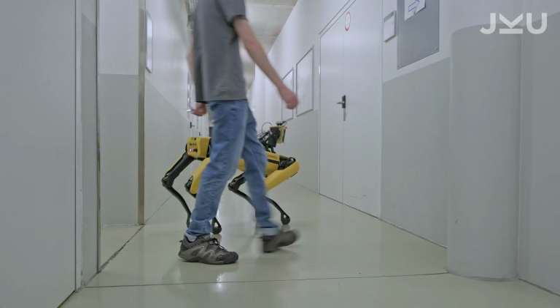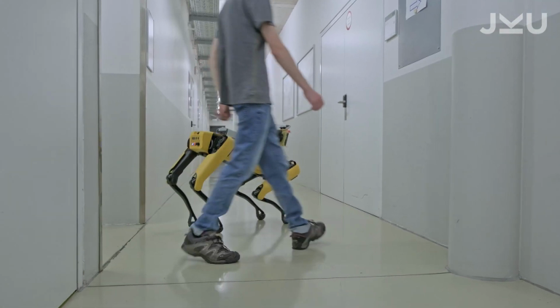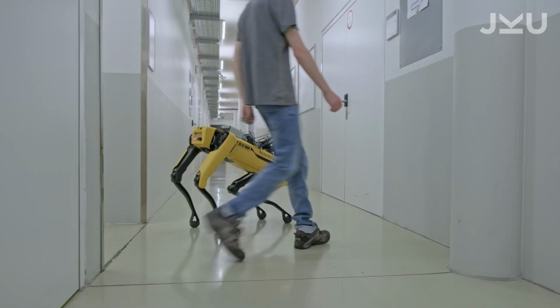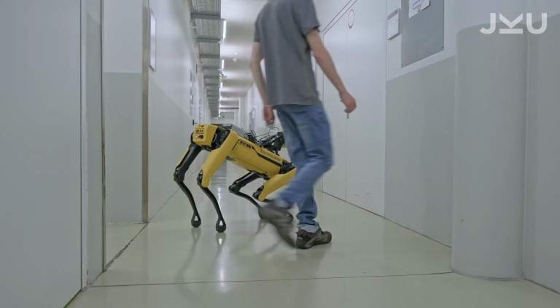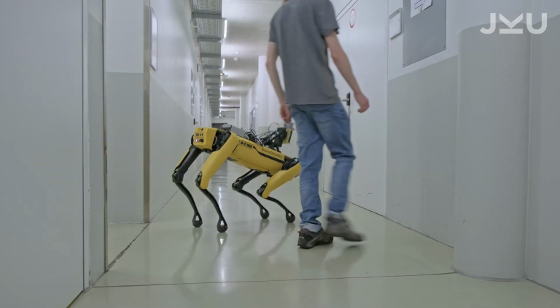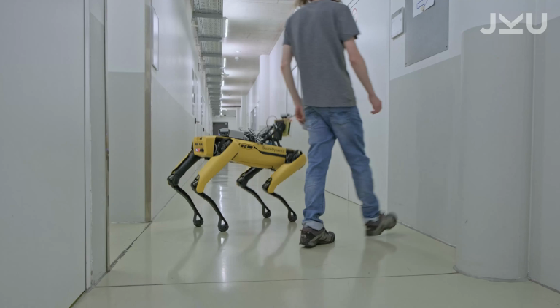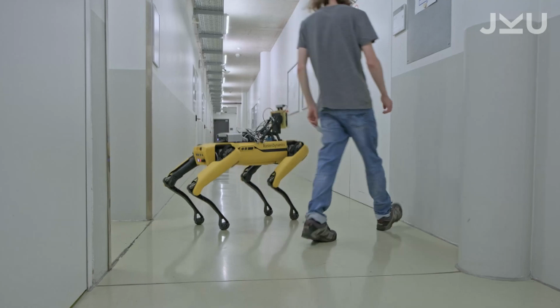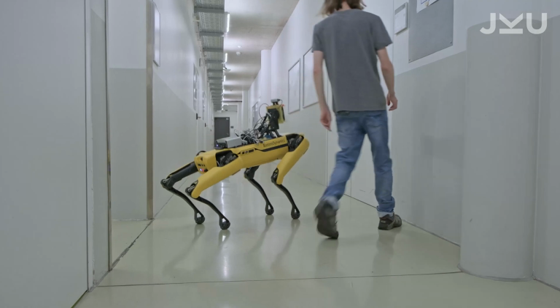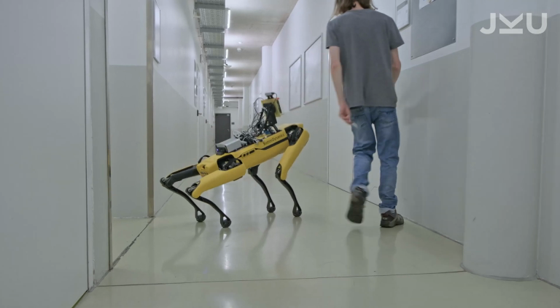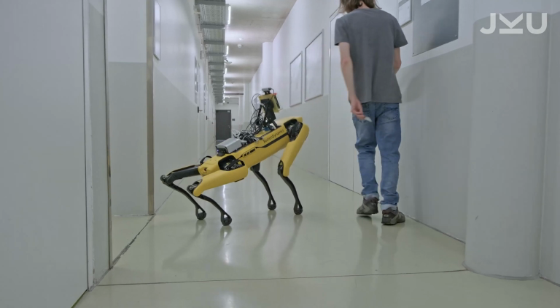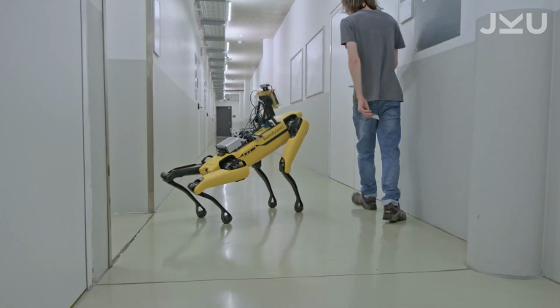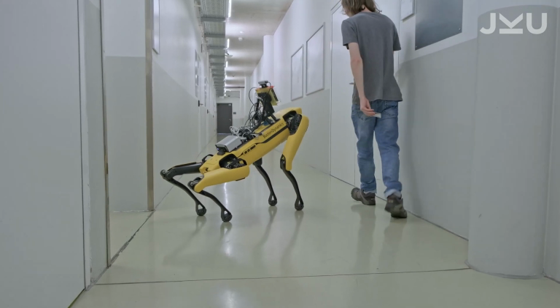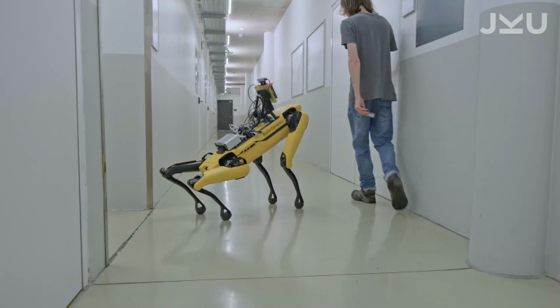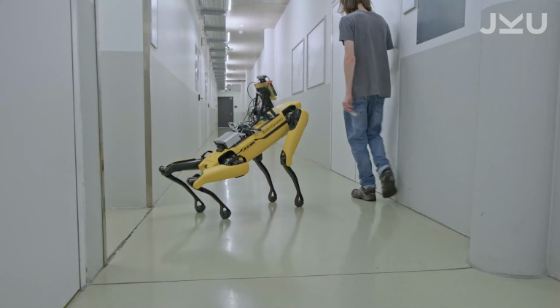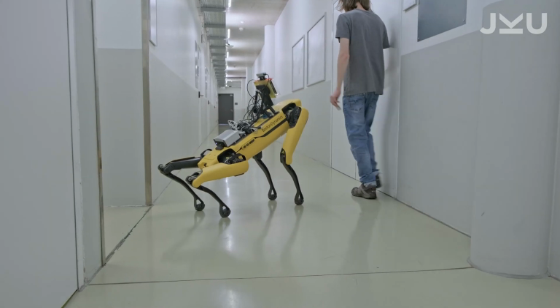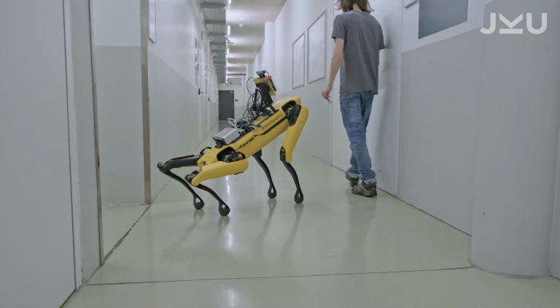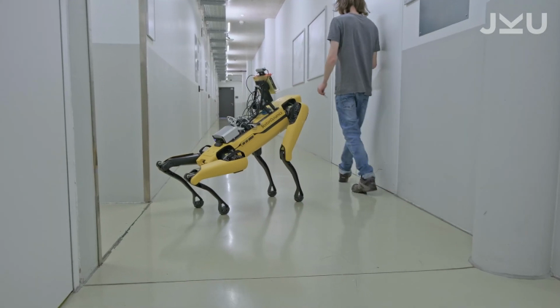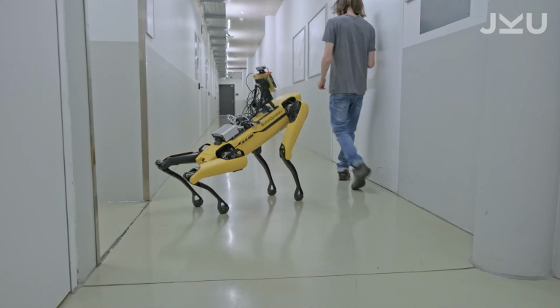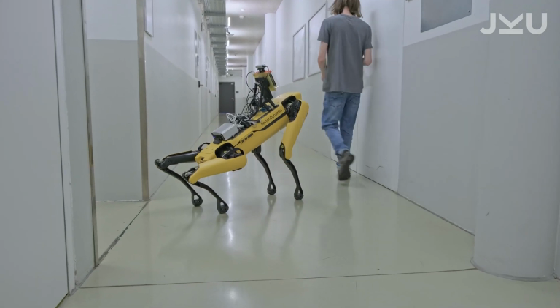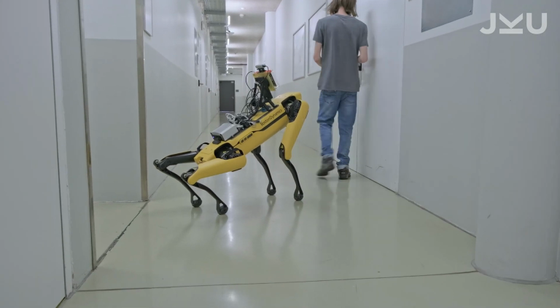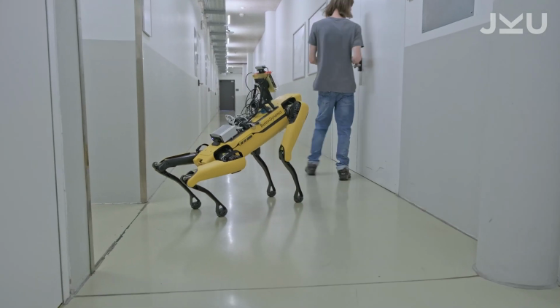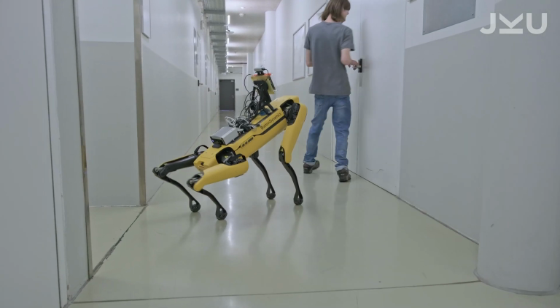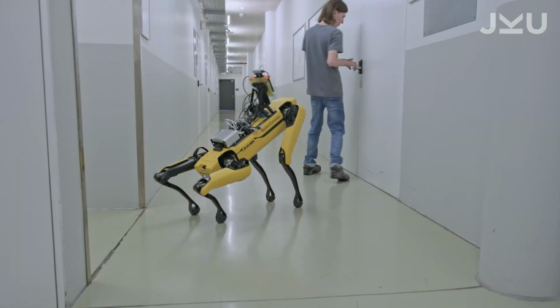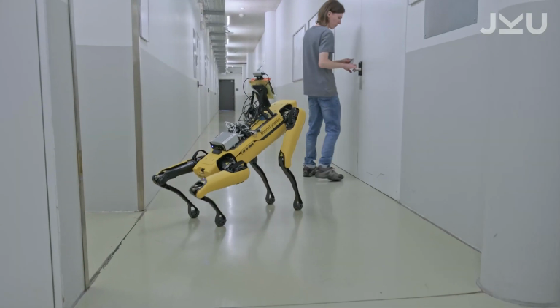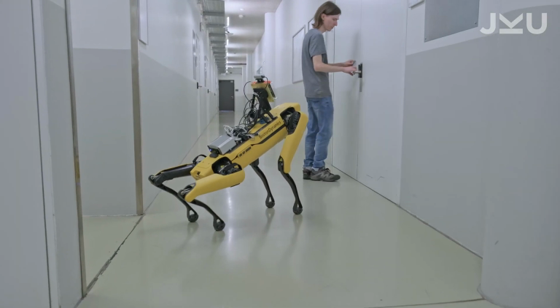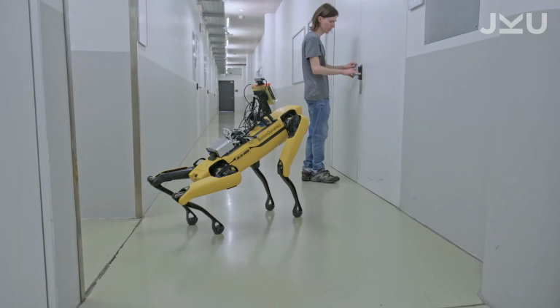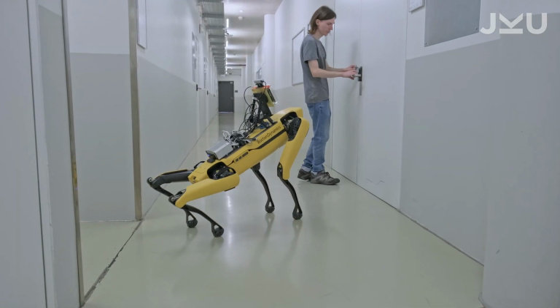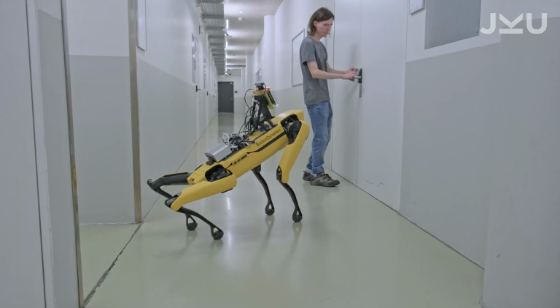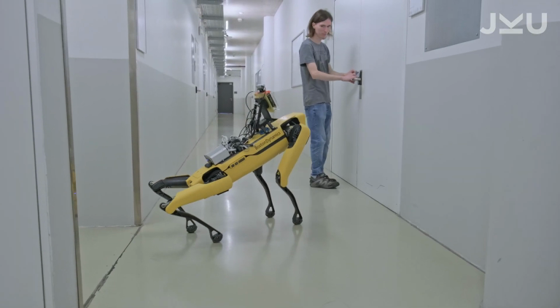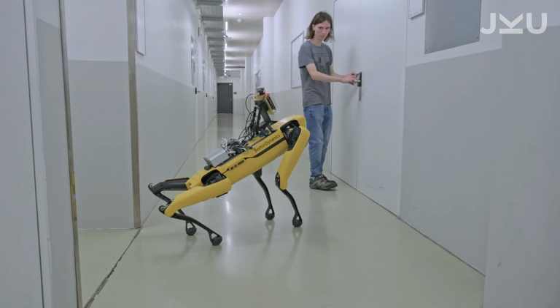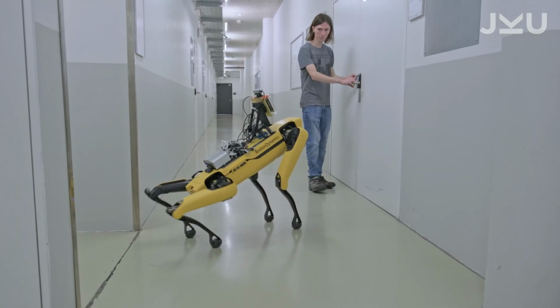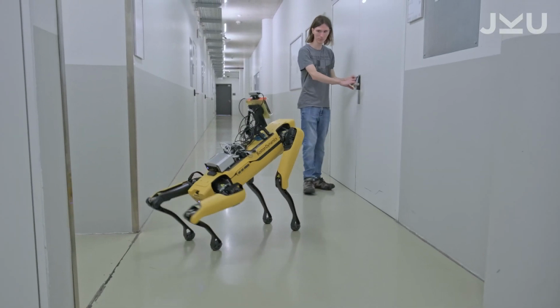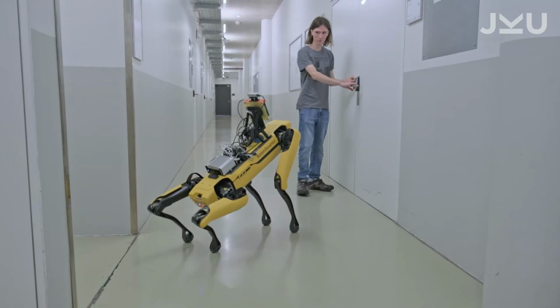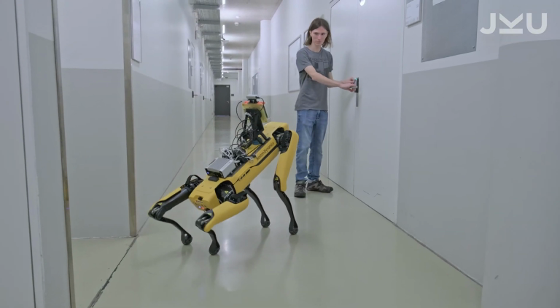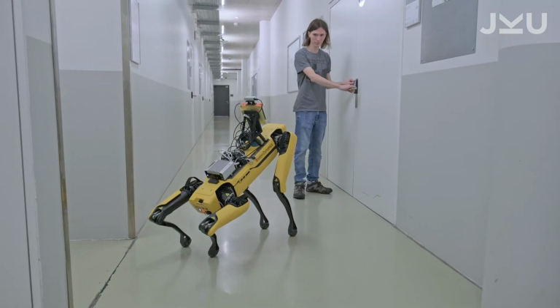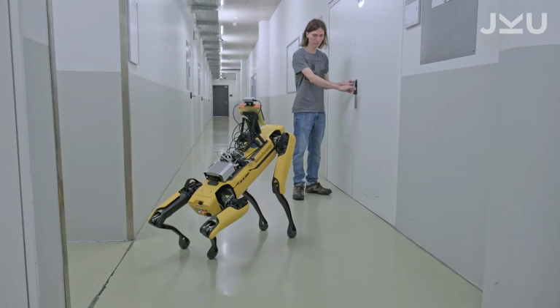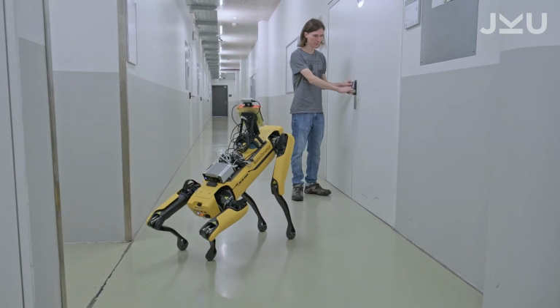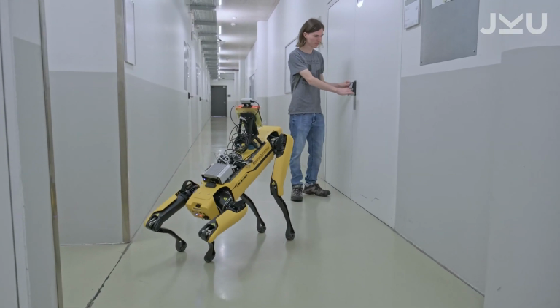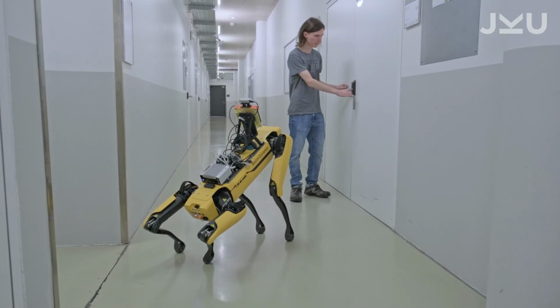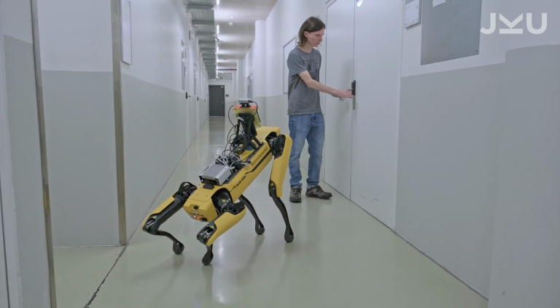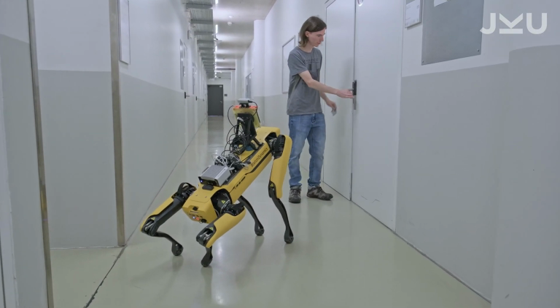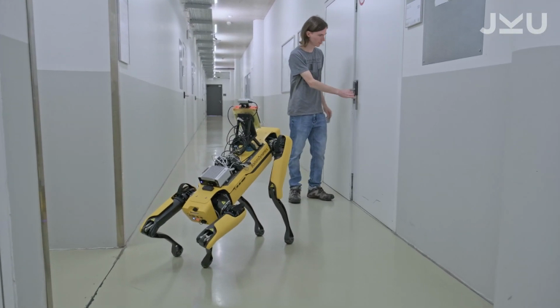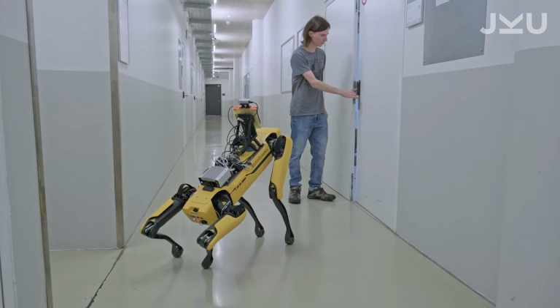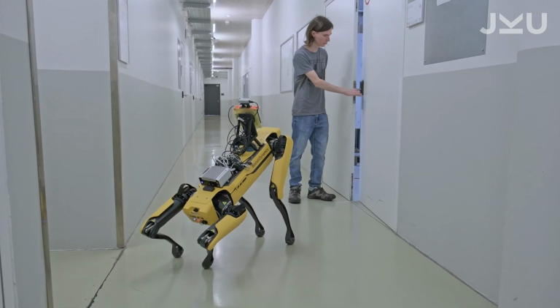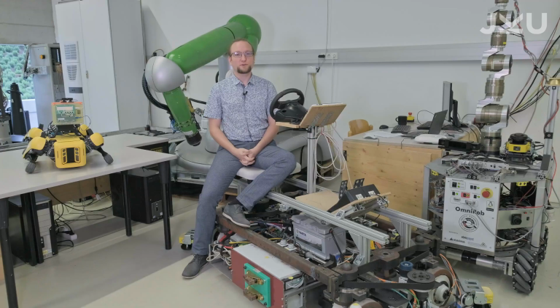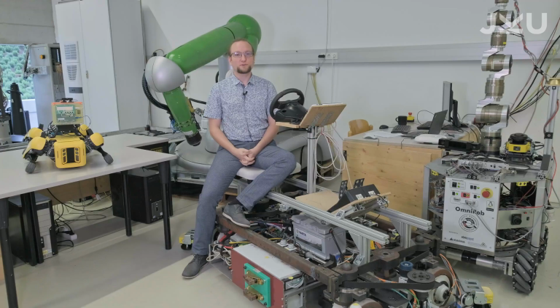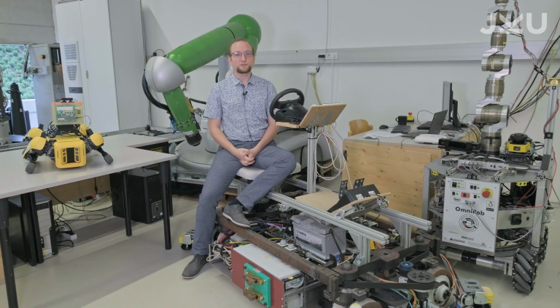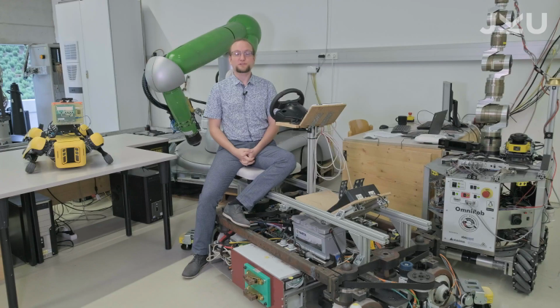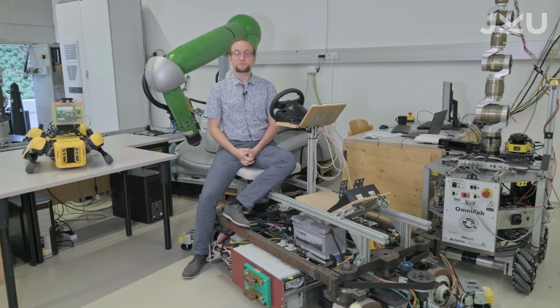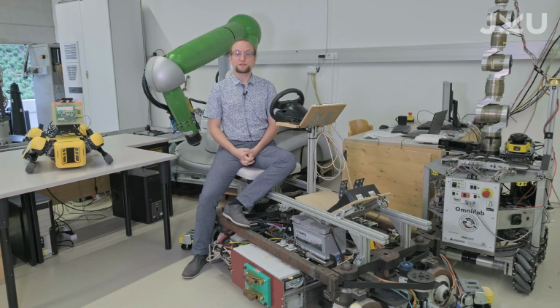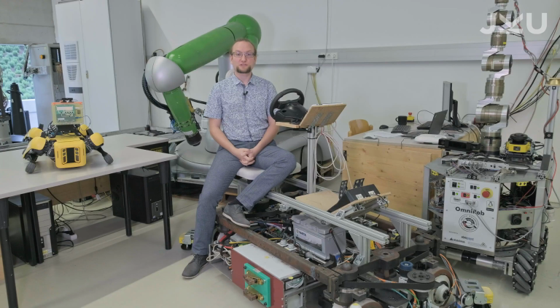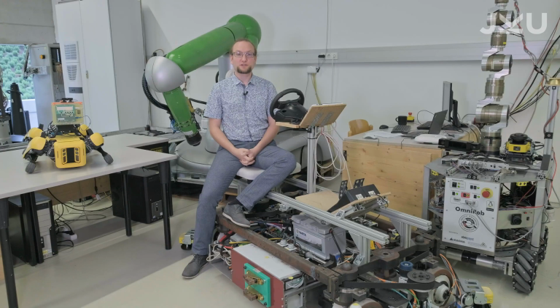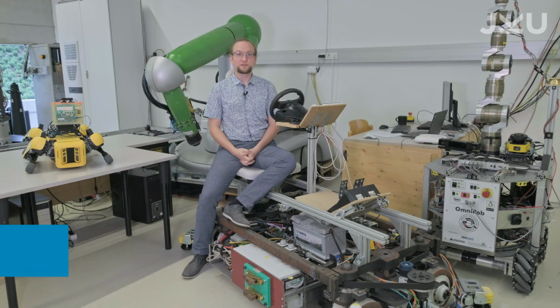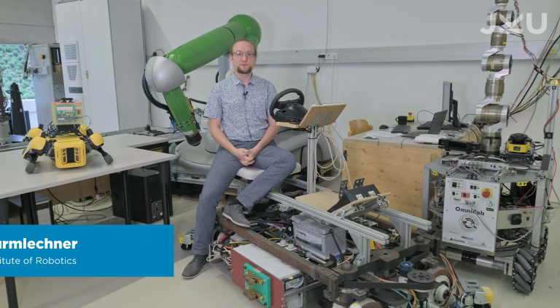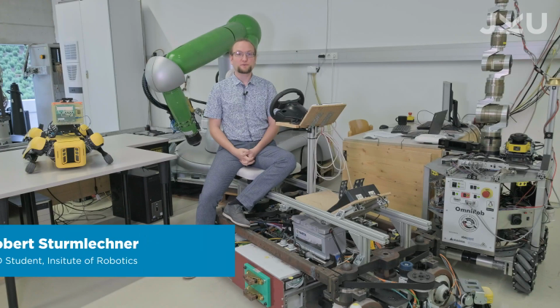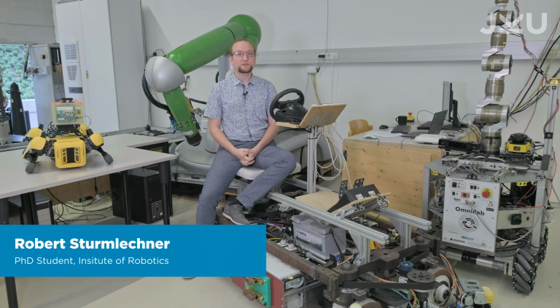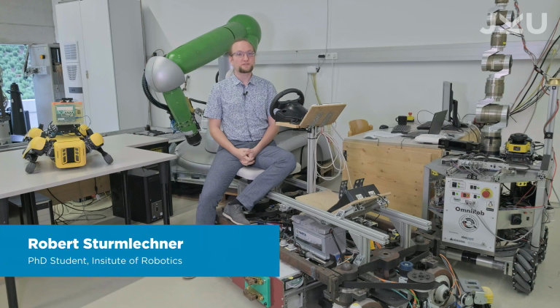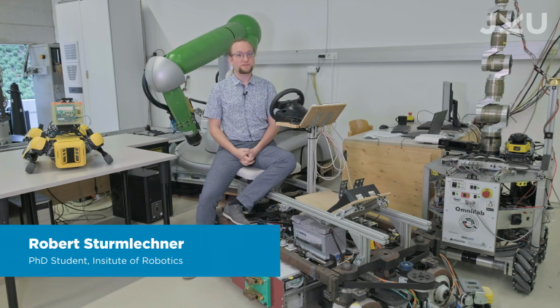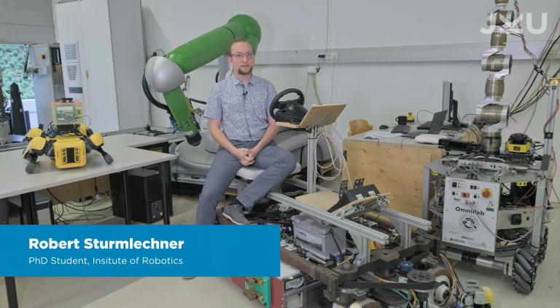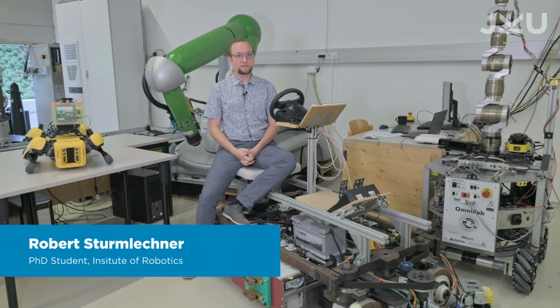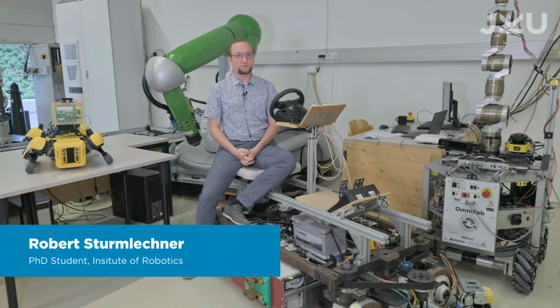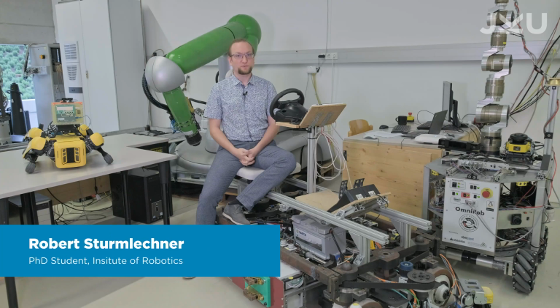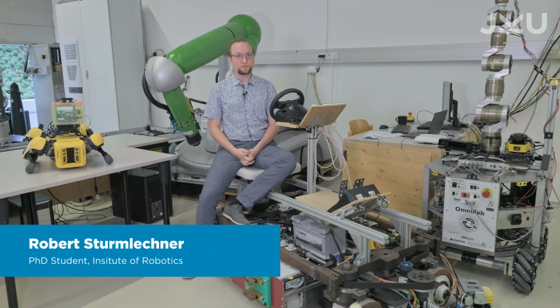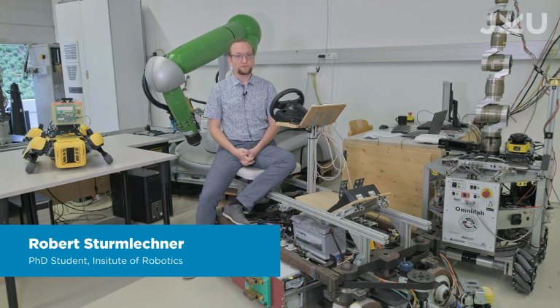Spot, the quadruped robot built by Boston Dynamics, is well known especially for its dance moves.